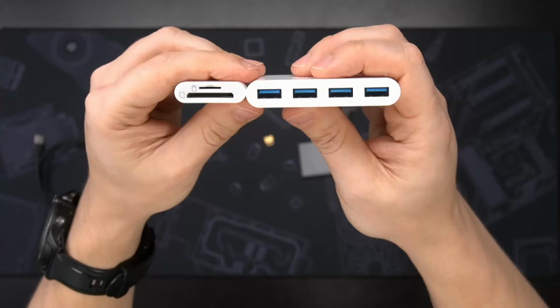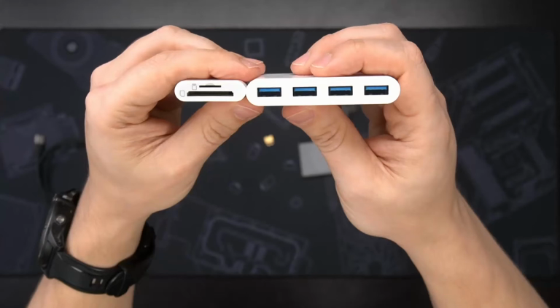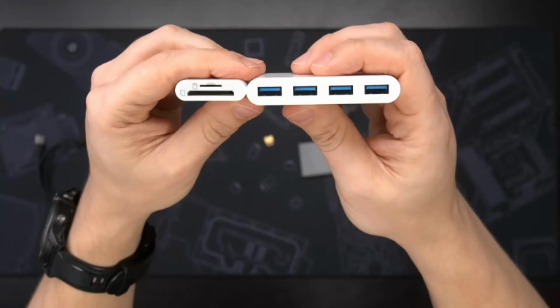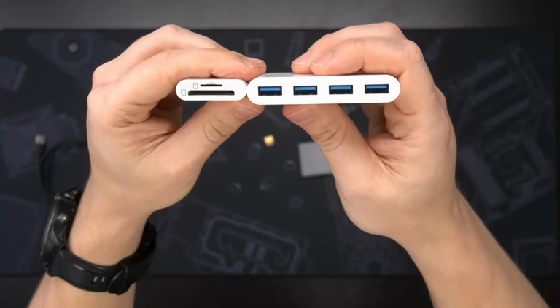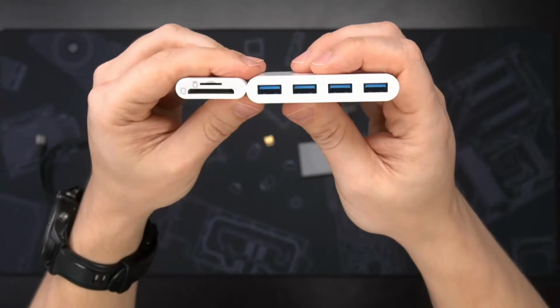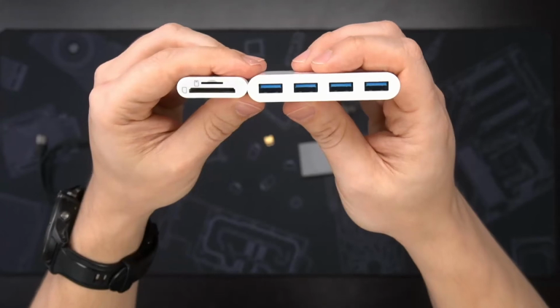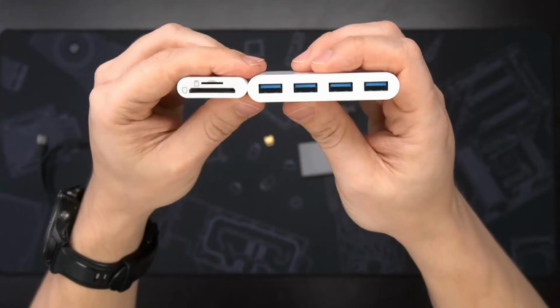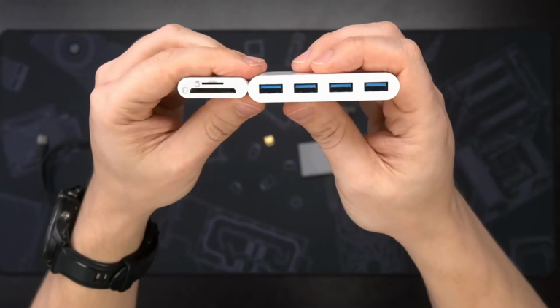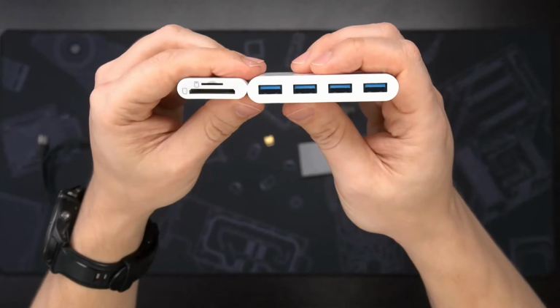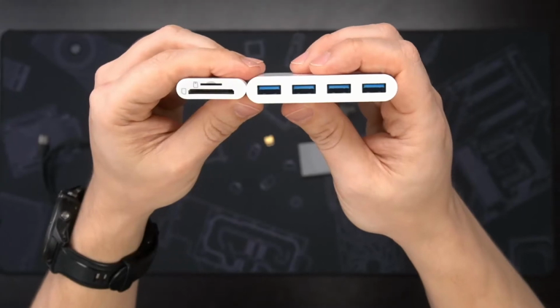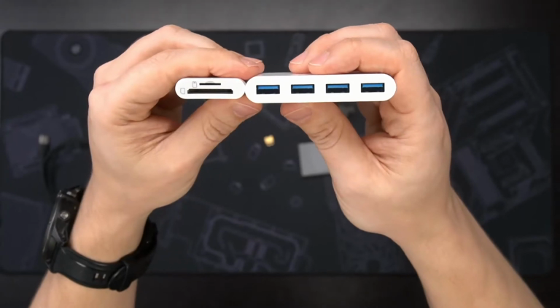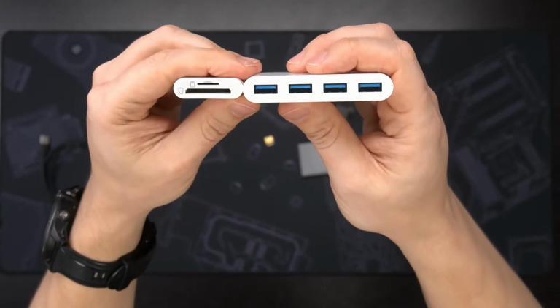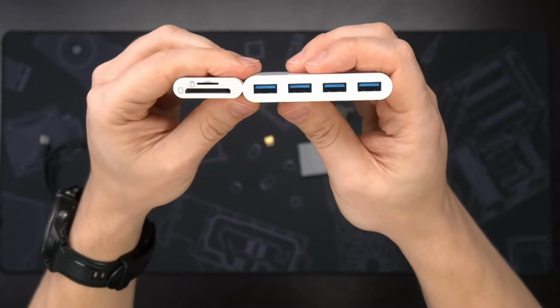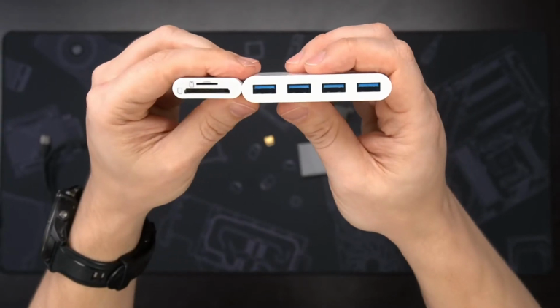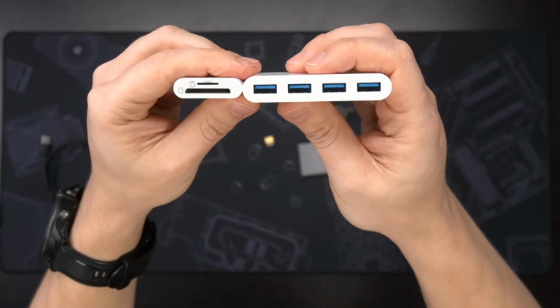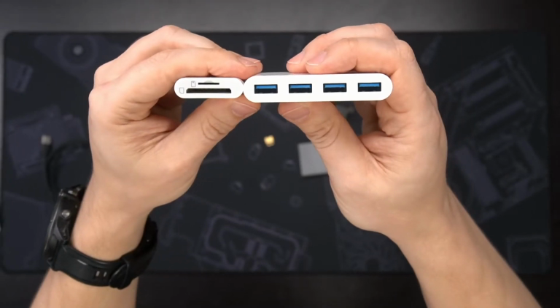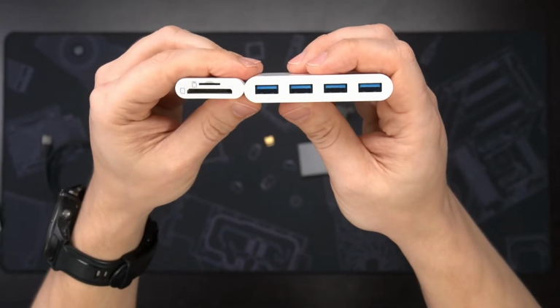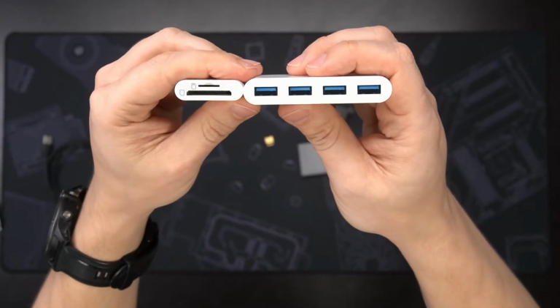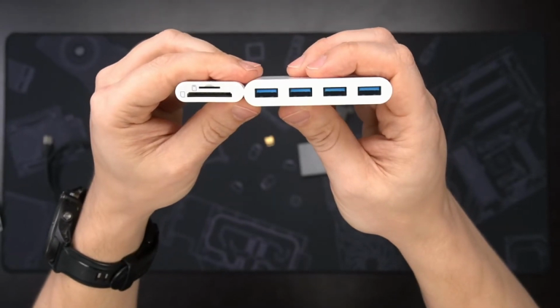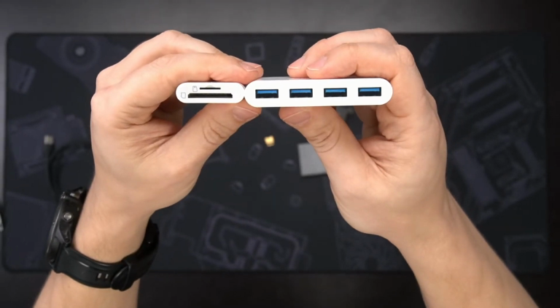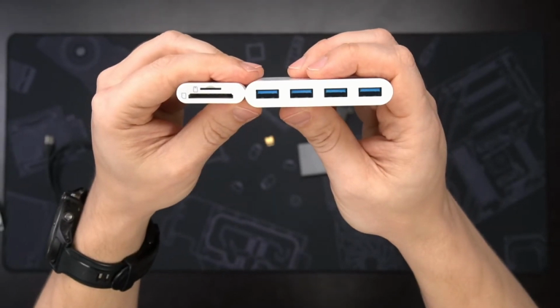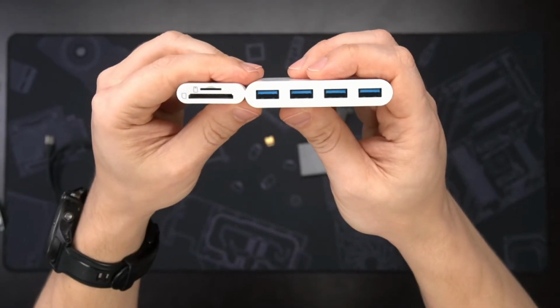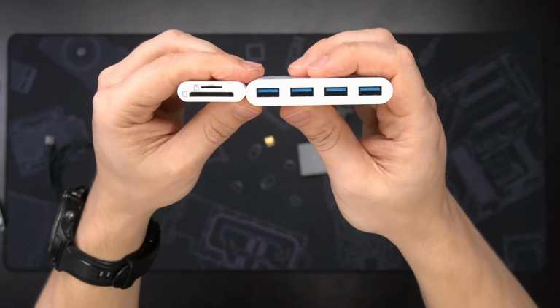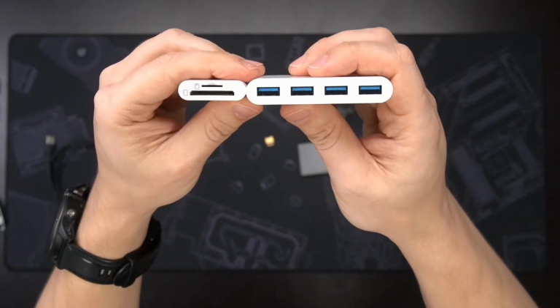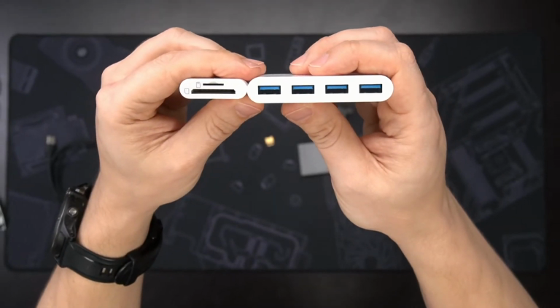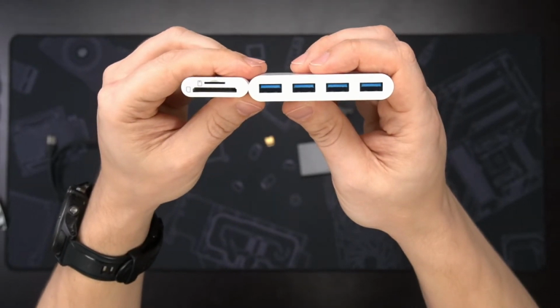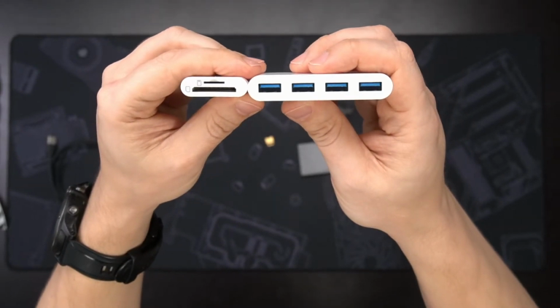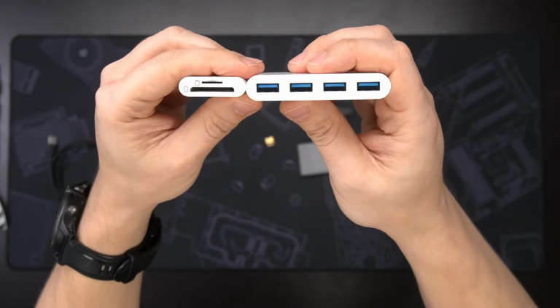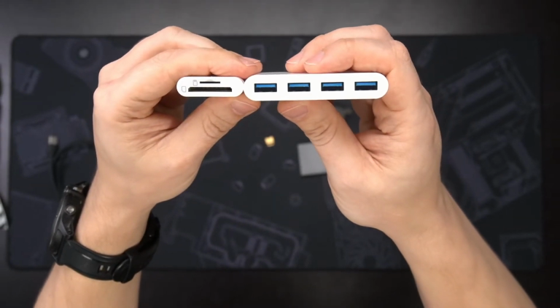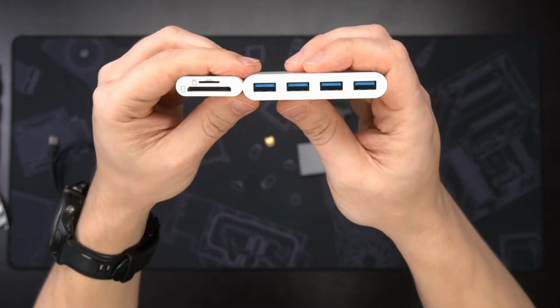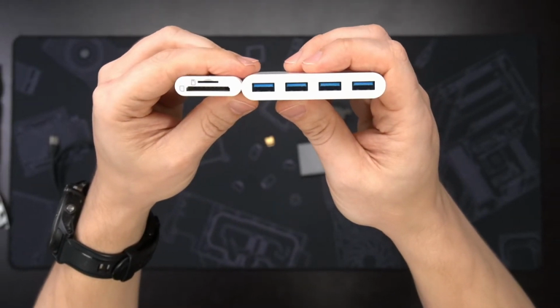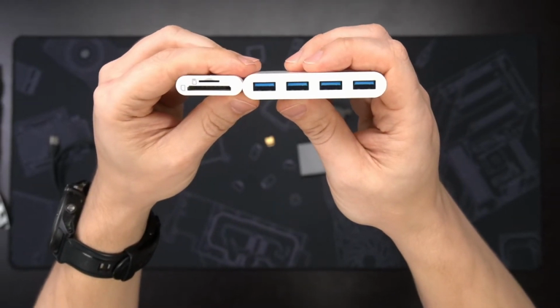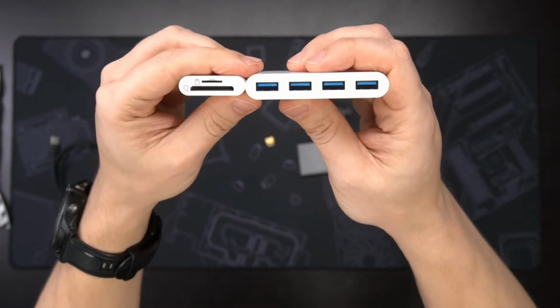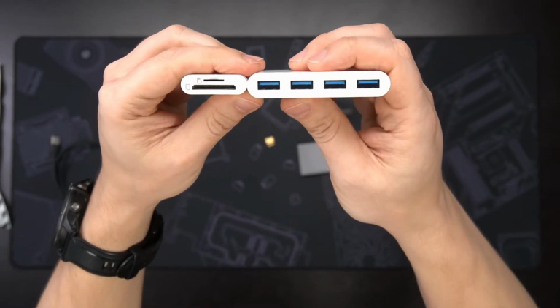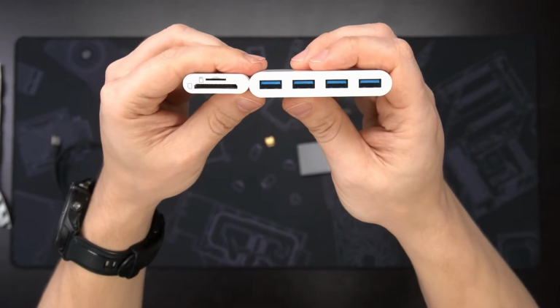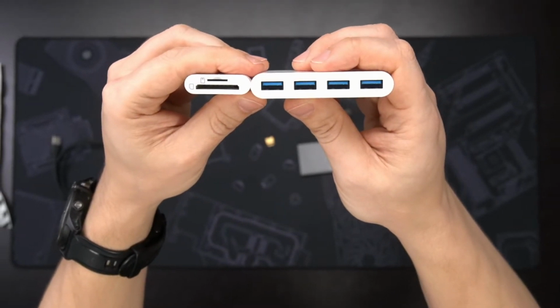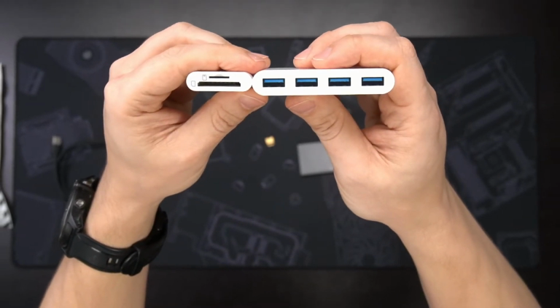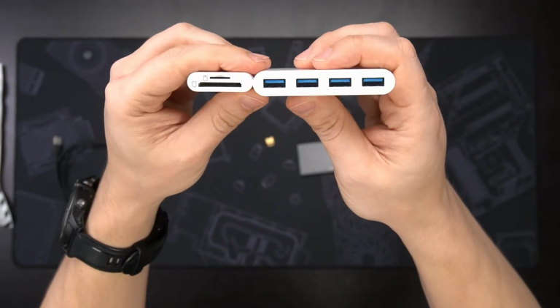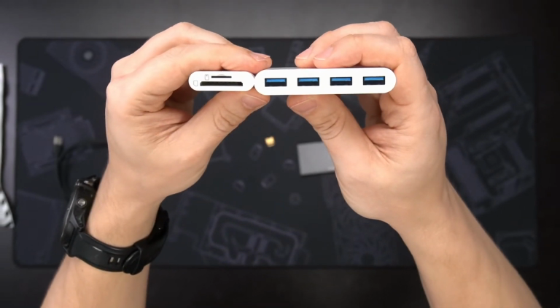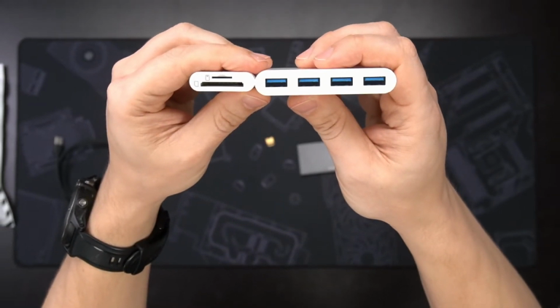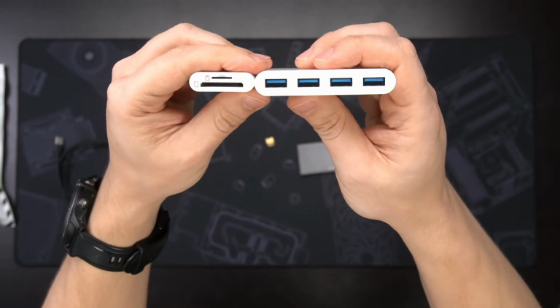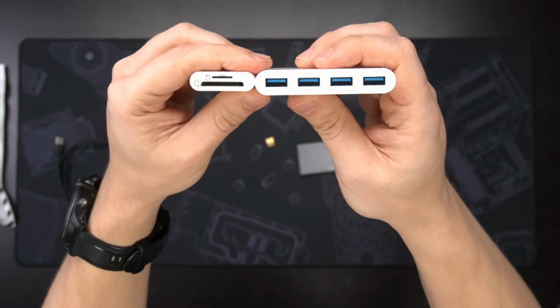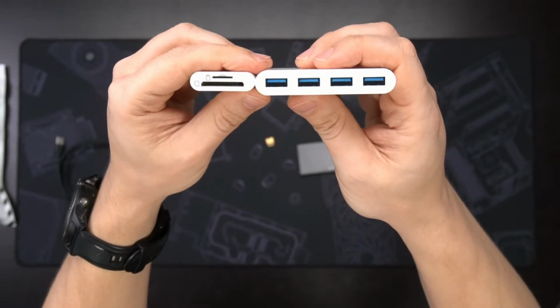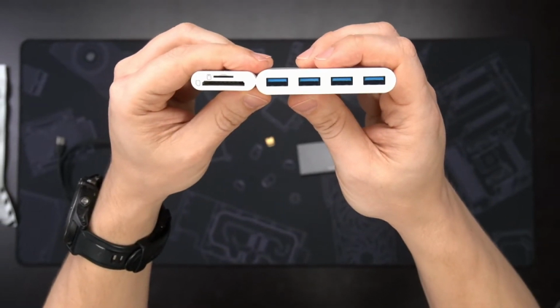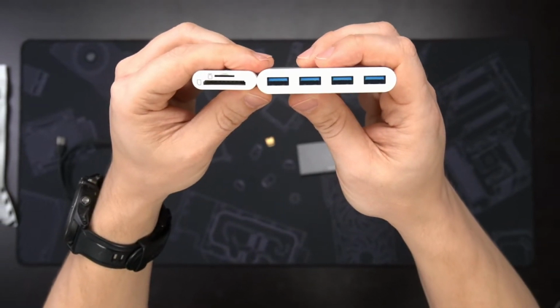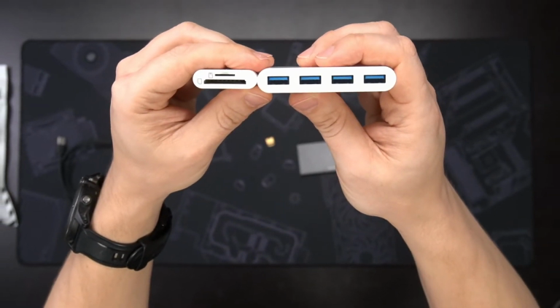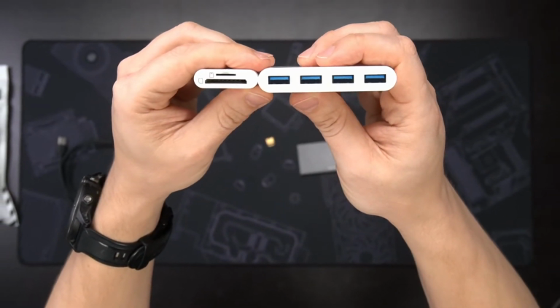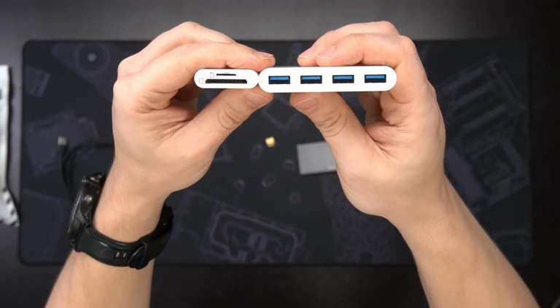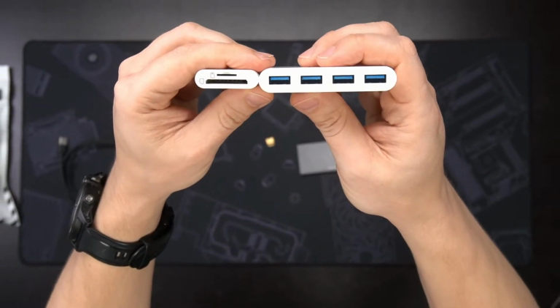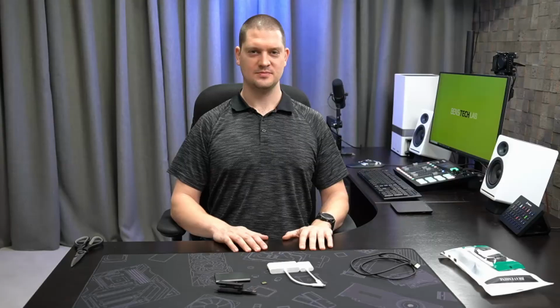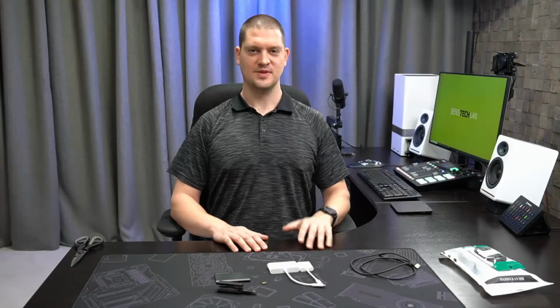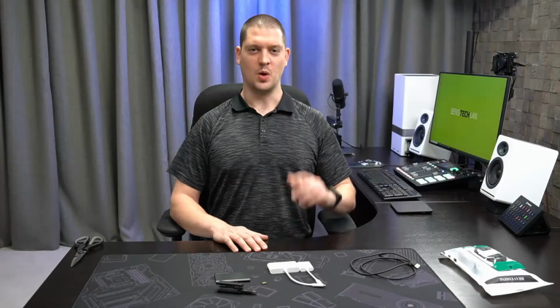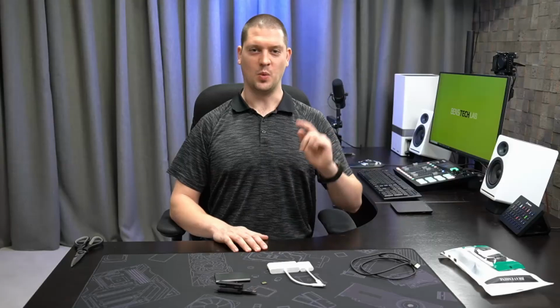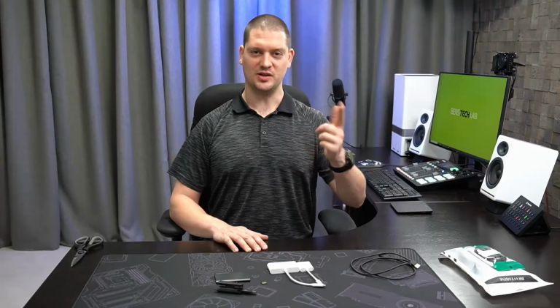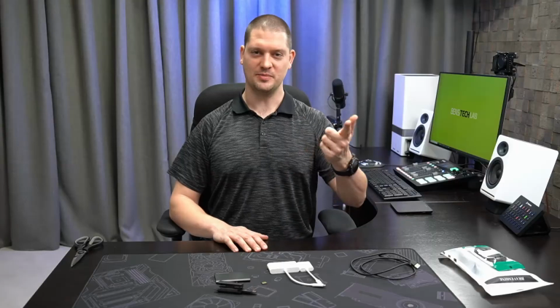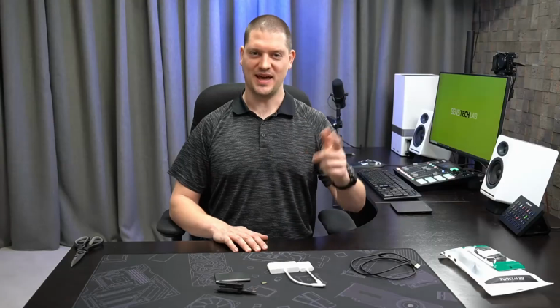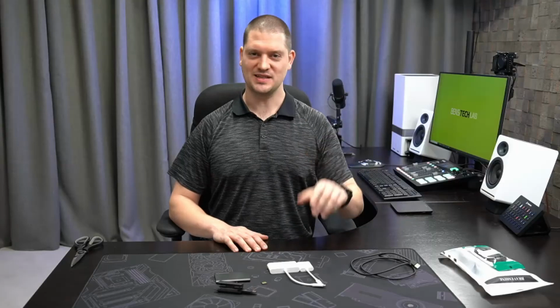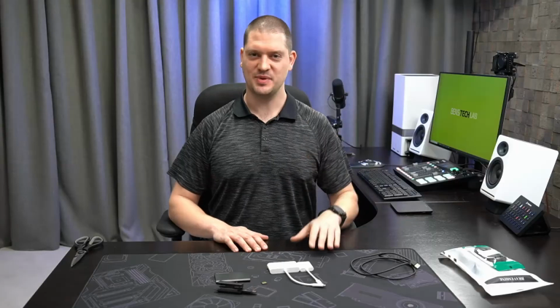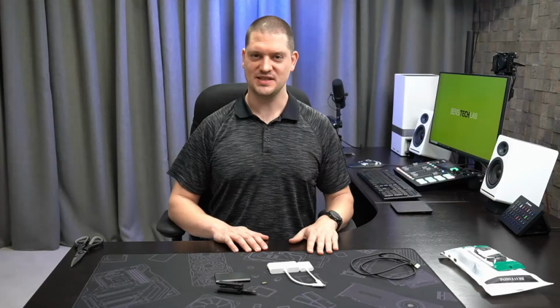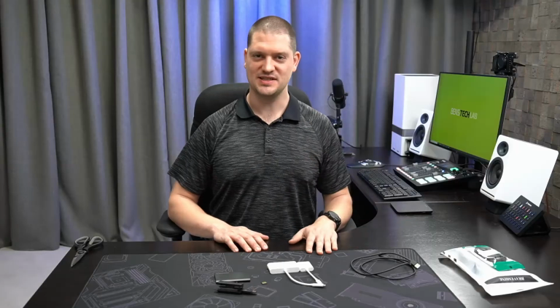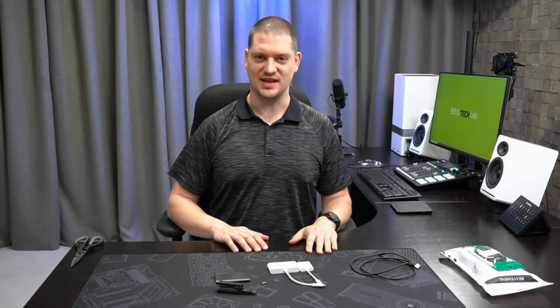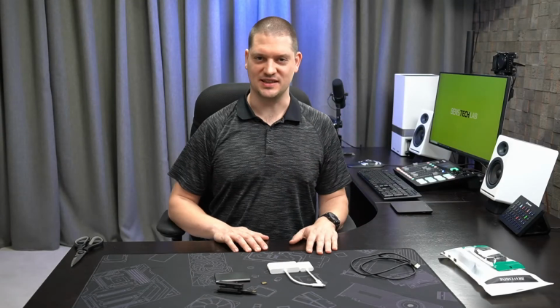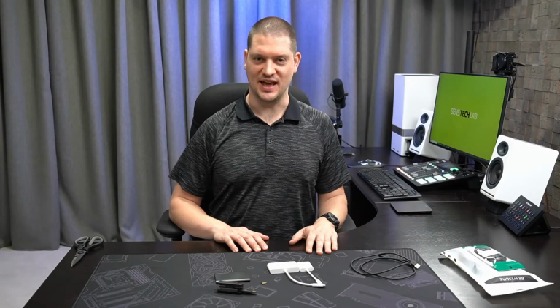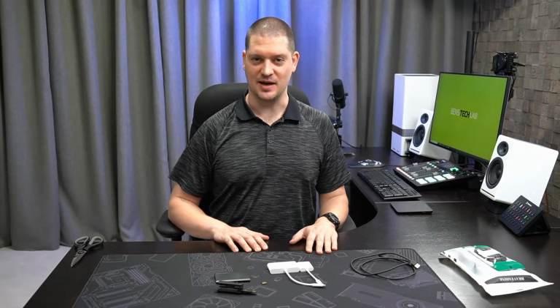Today we're going to install an under-desk edge-mounted USB hub and card reader. Welcome back to Ben's Tech Lab.